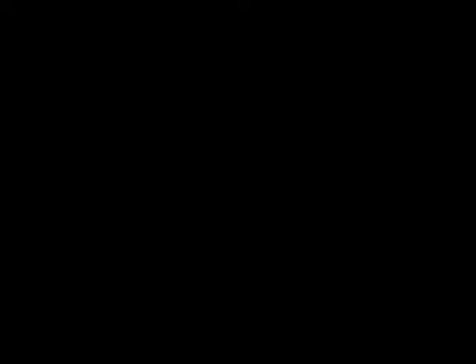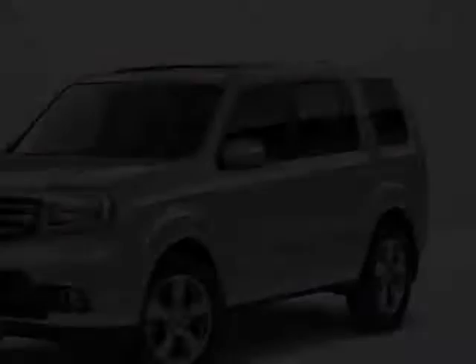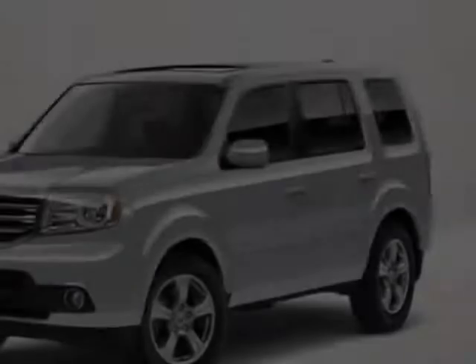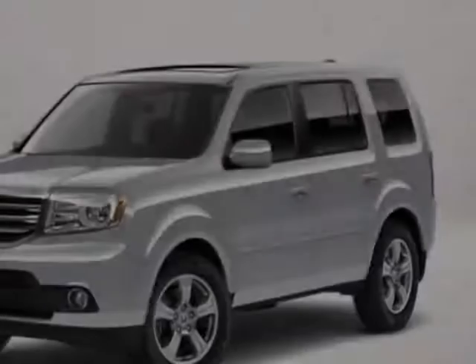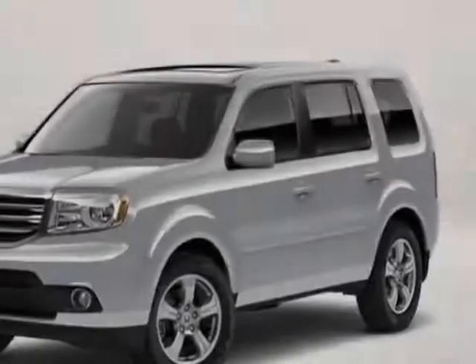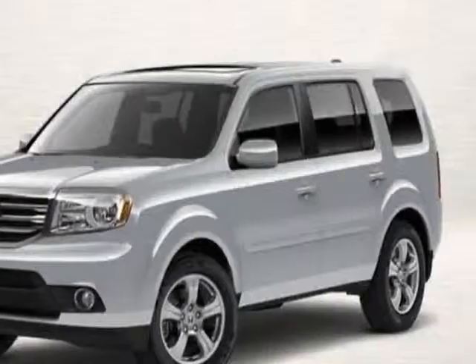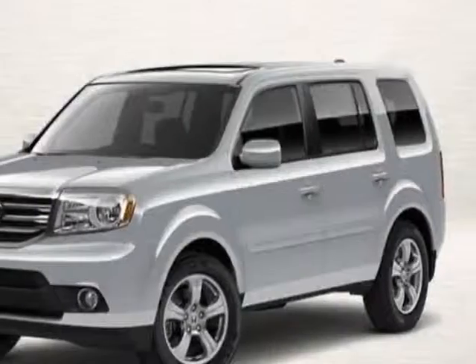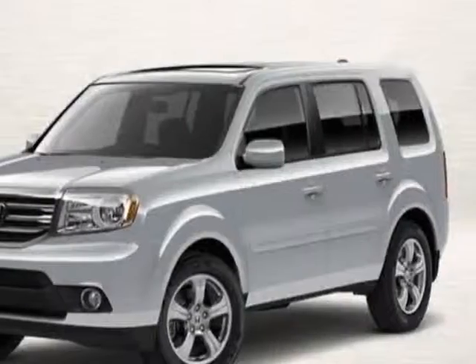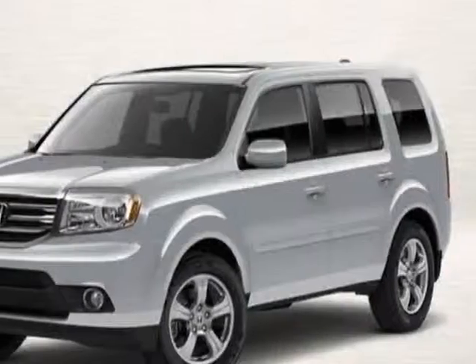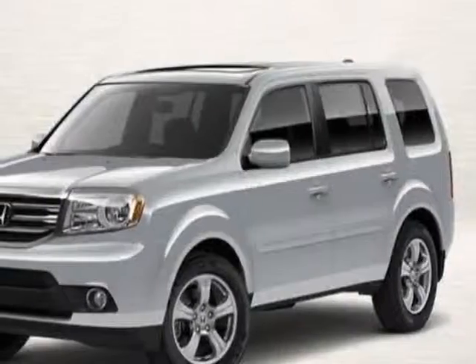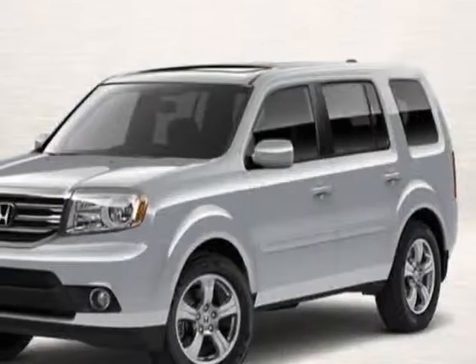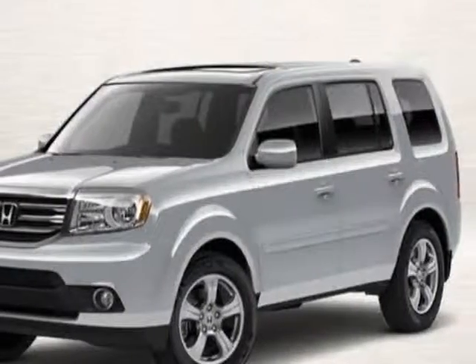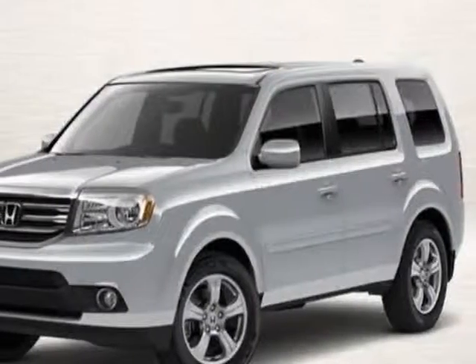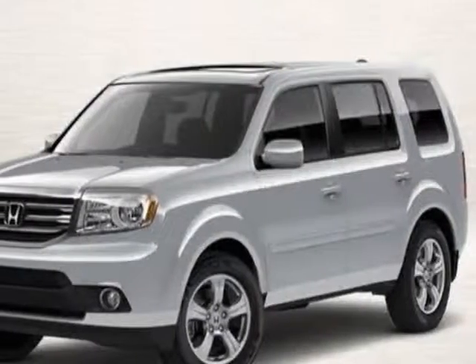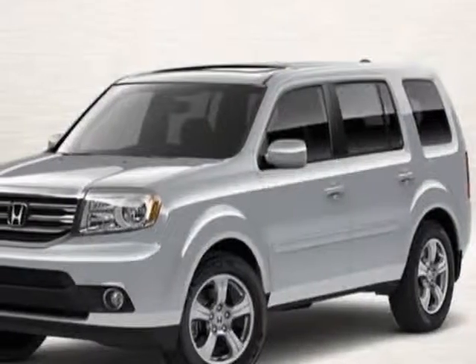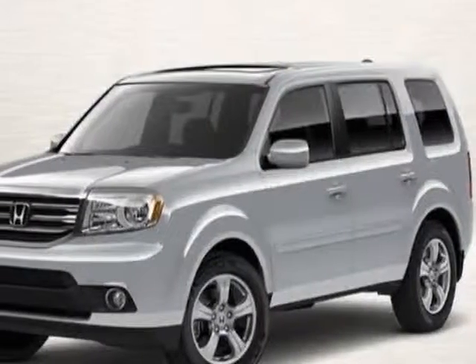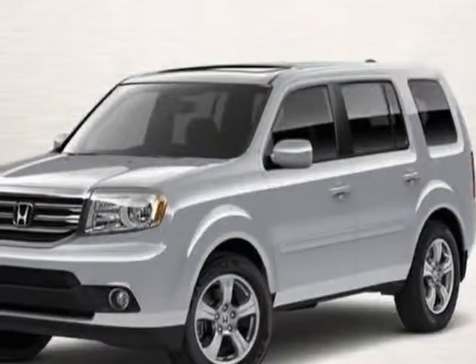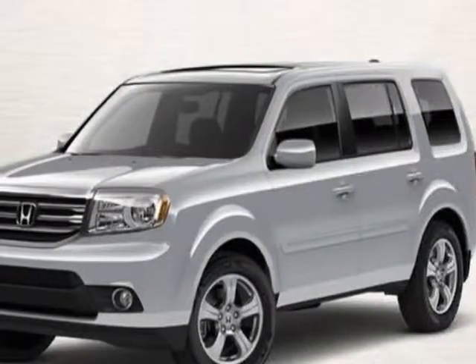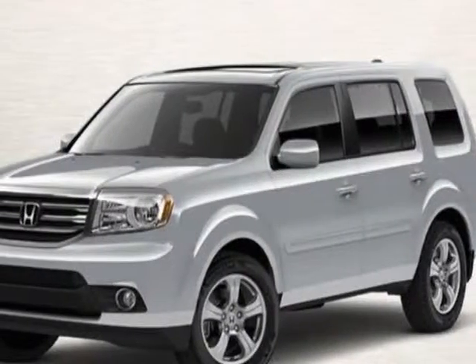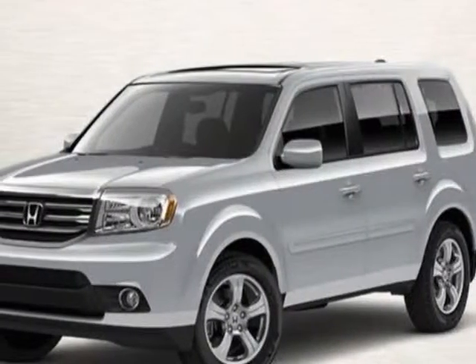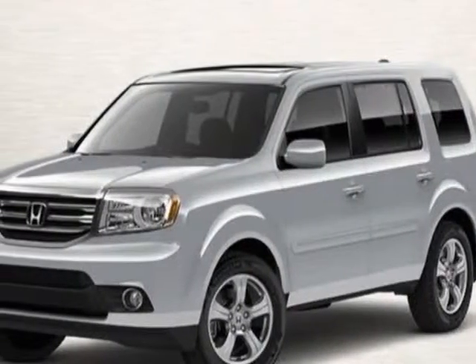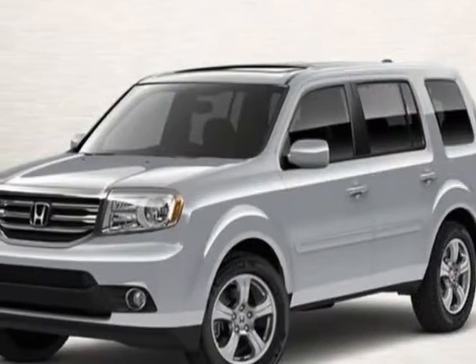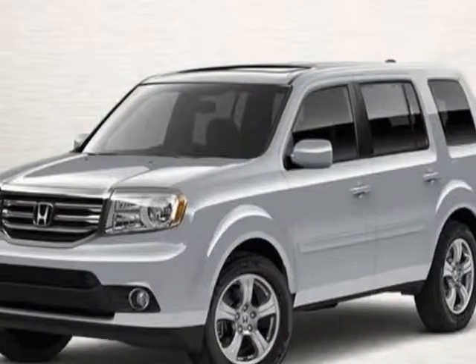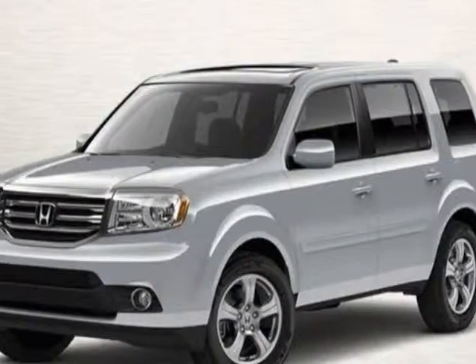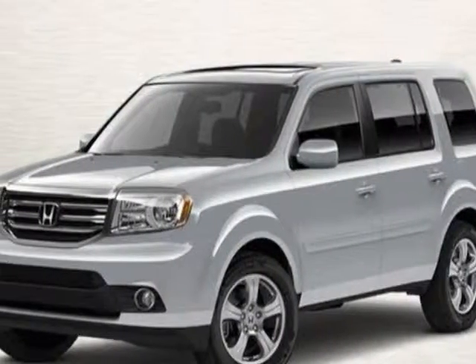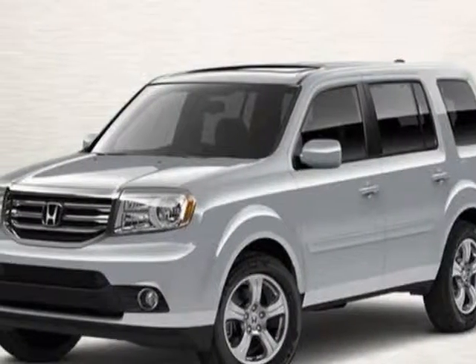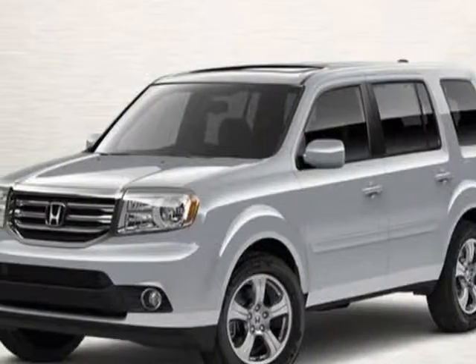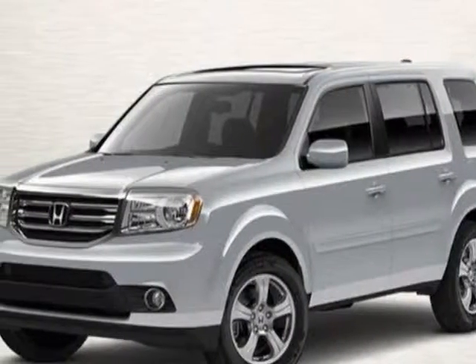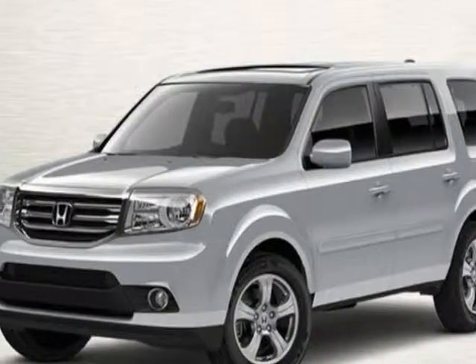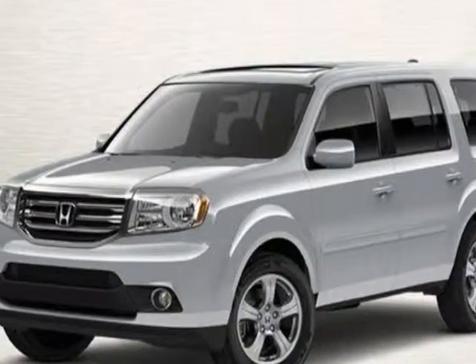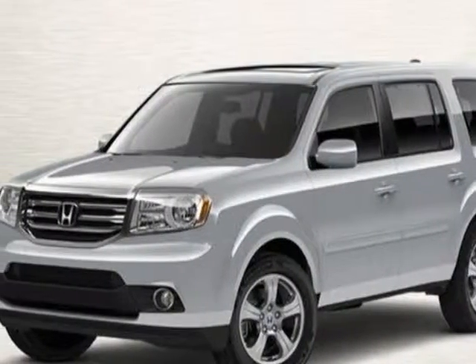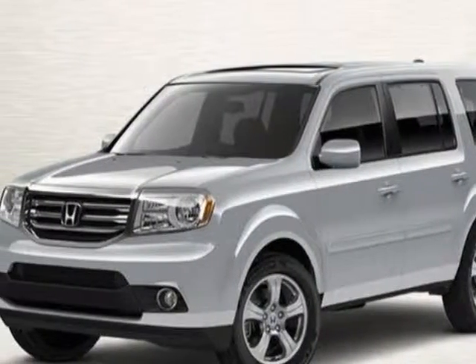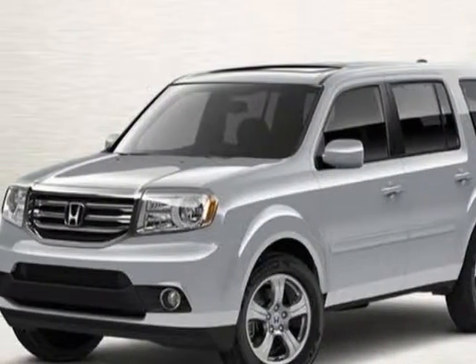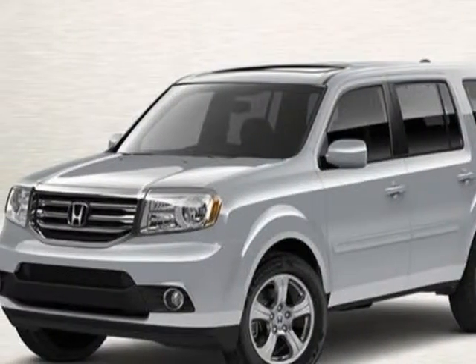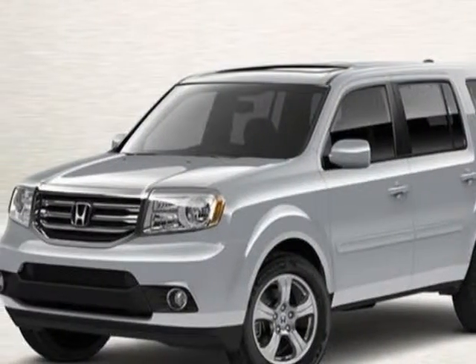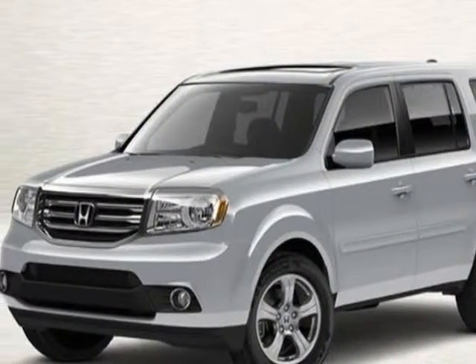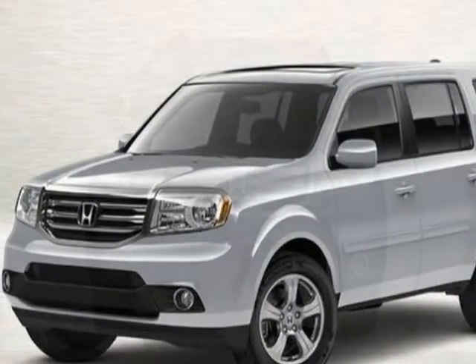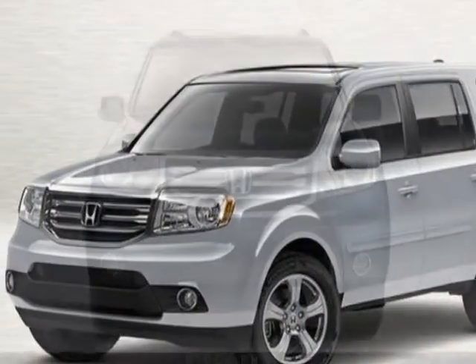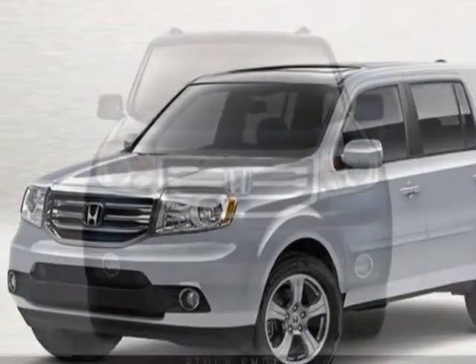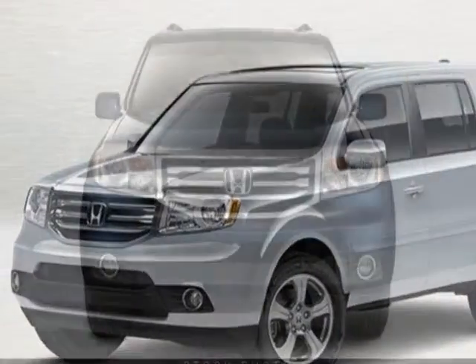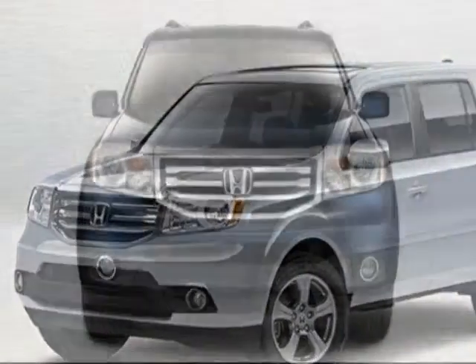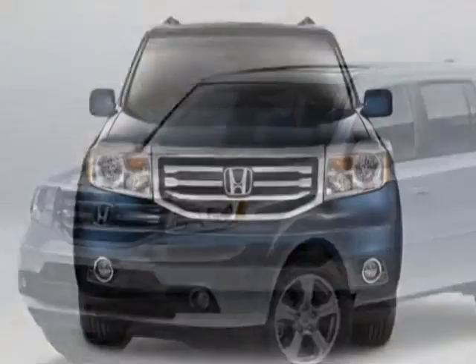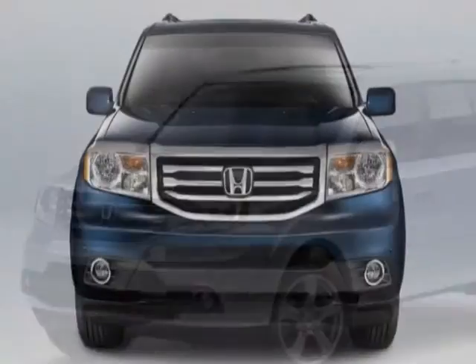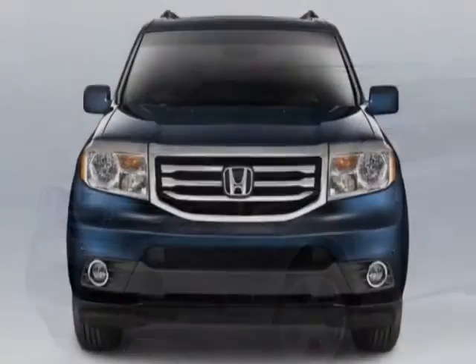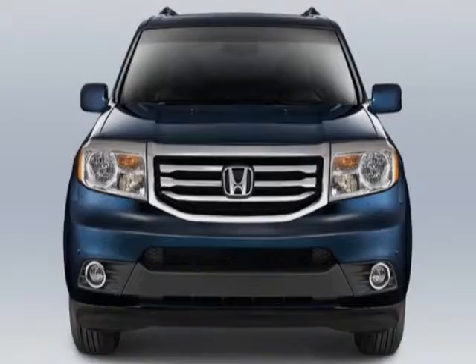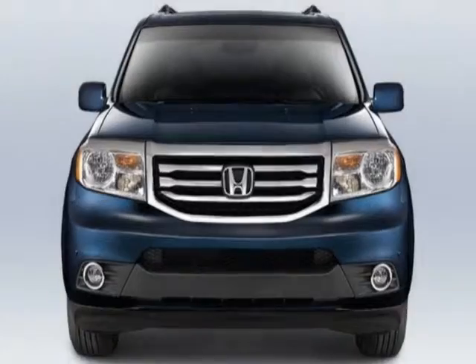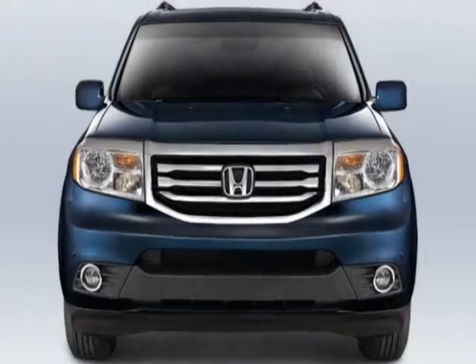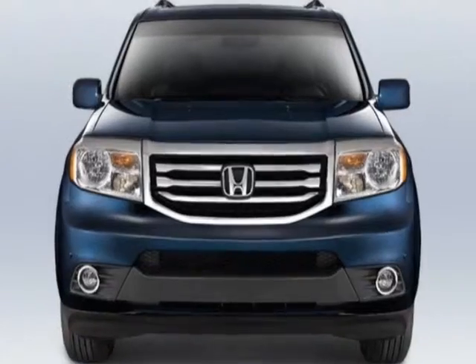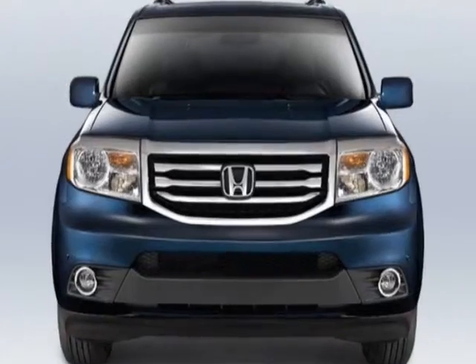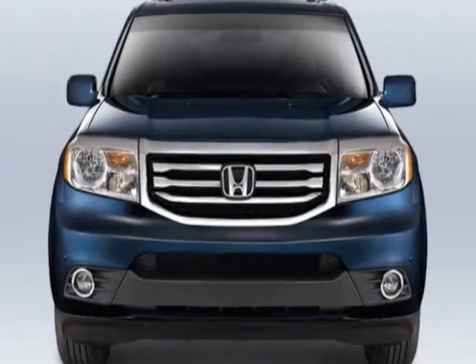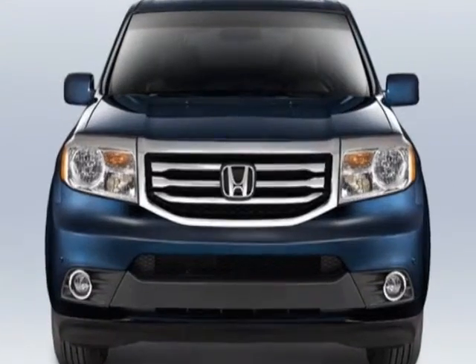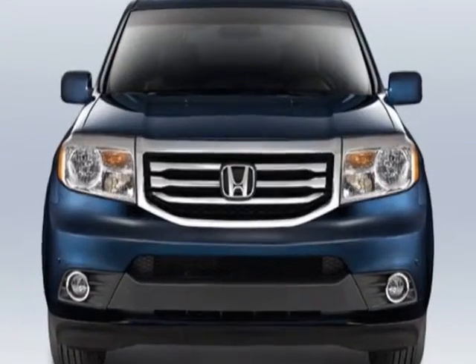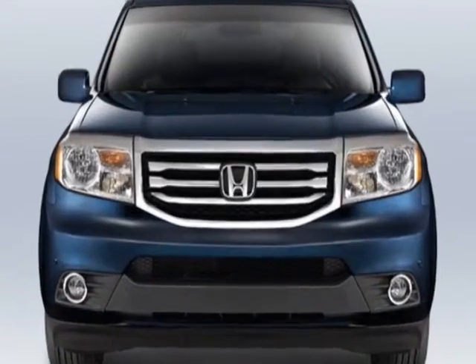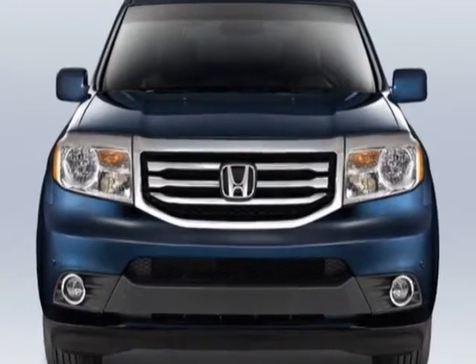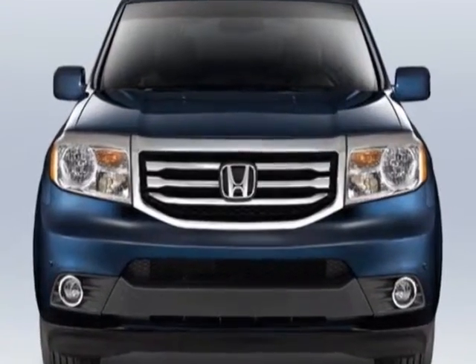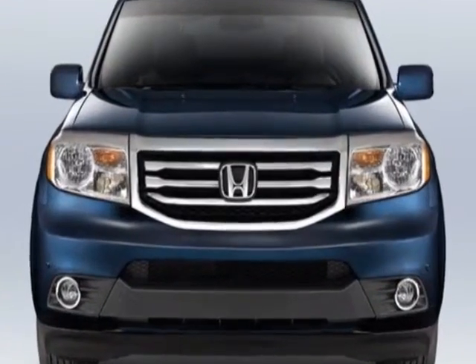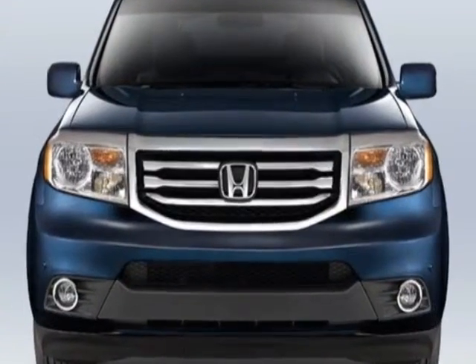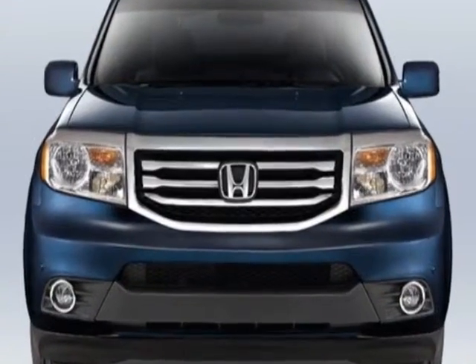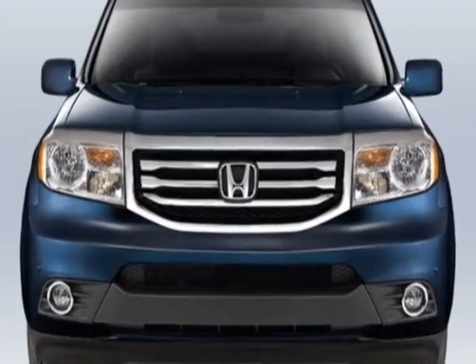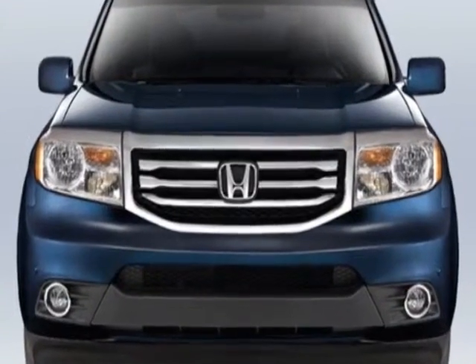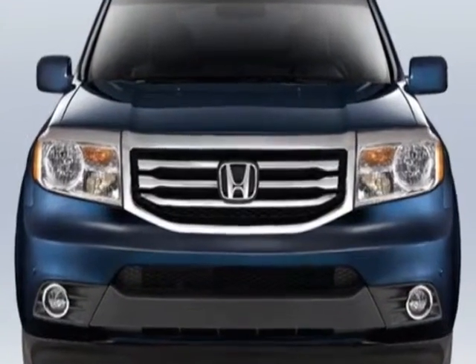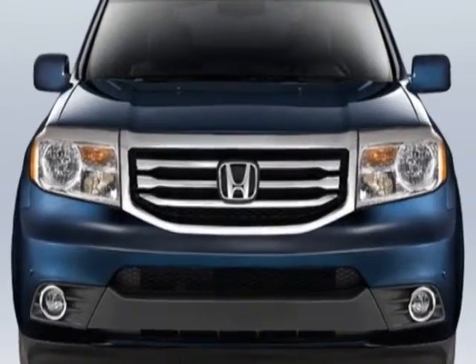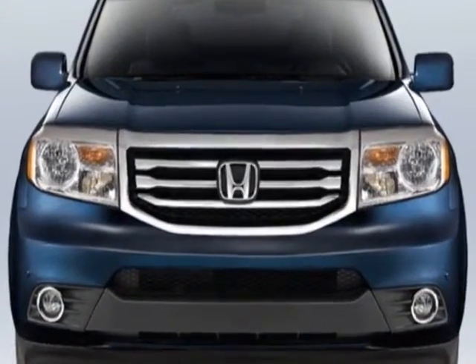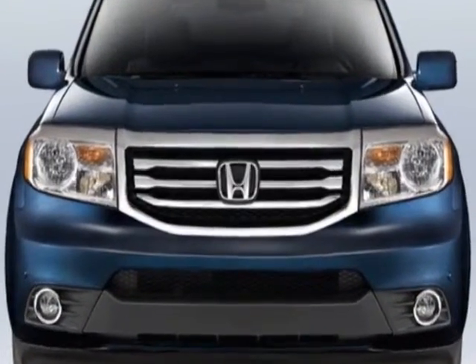Come take a look at this new 2012 Honda Pilot. For your protection, this vehicle has a full factory warranty.